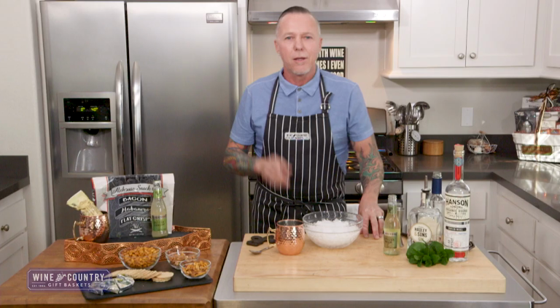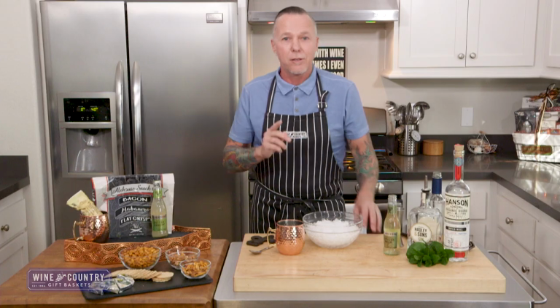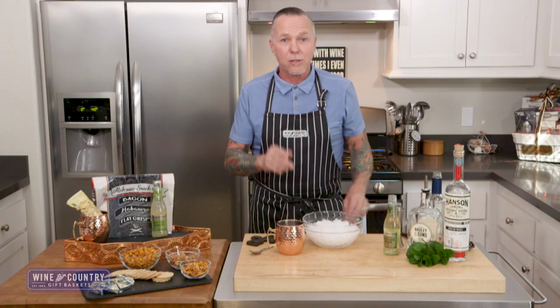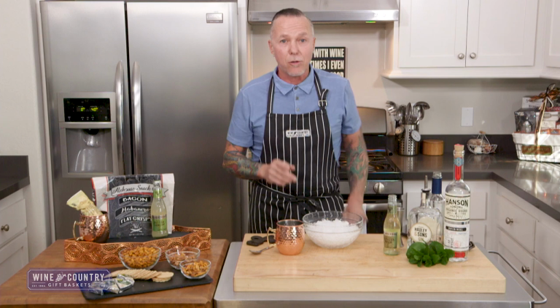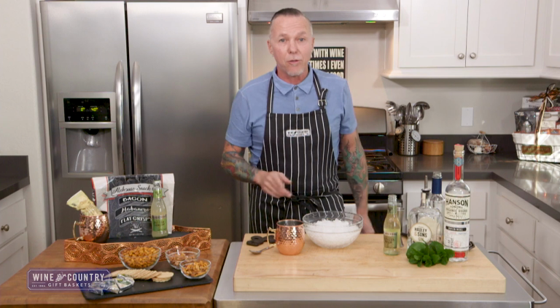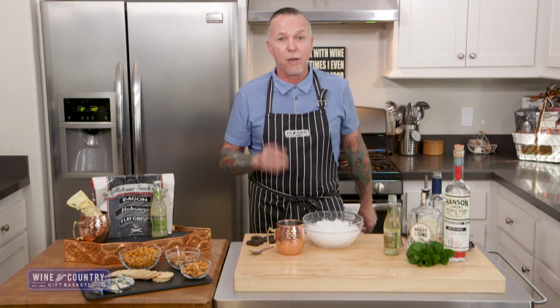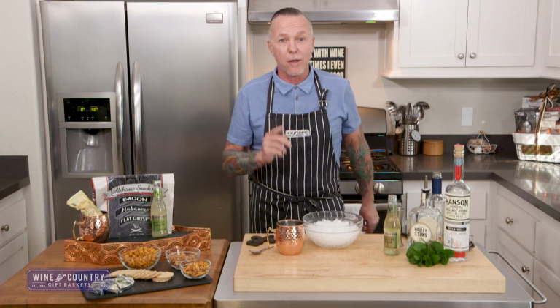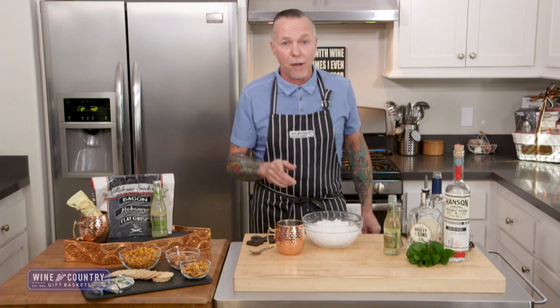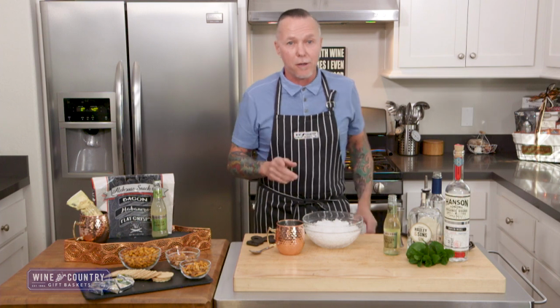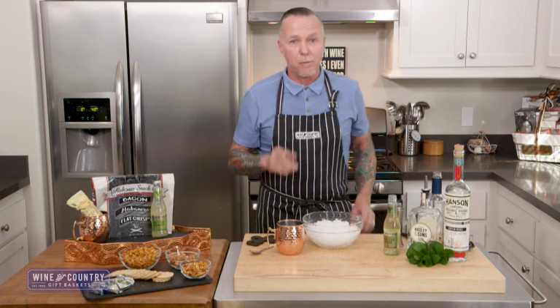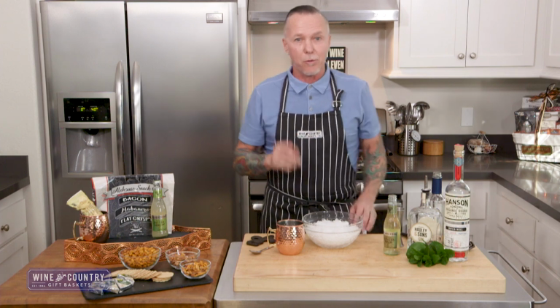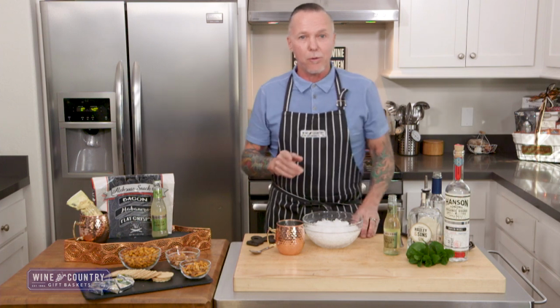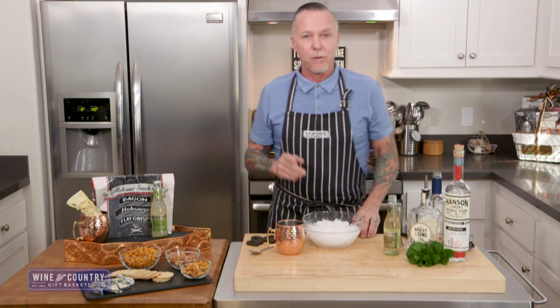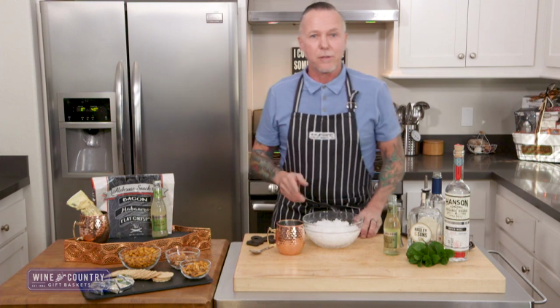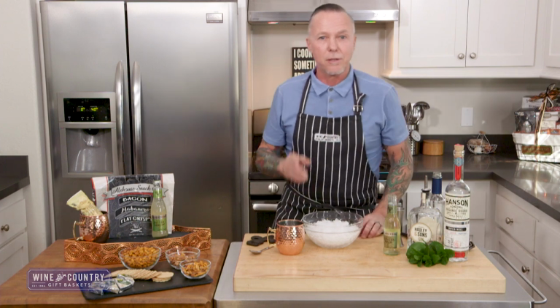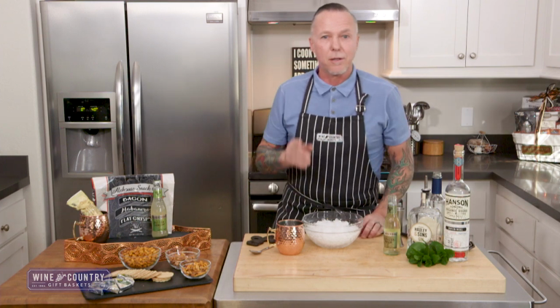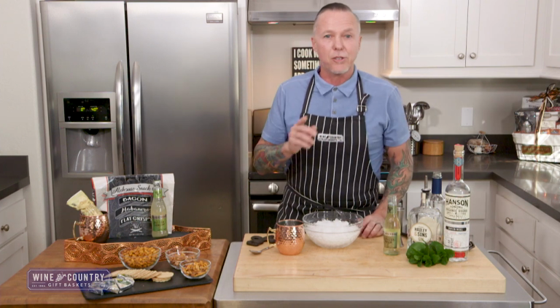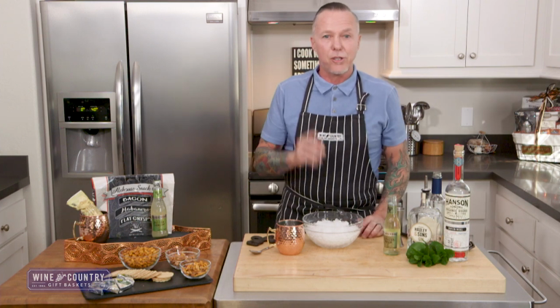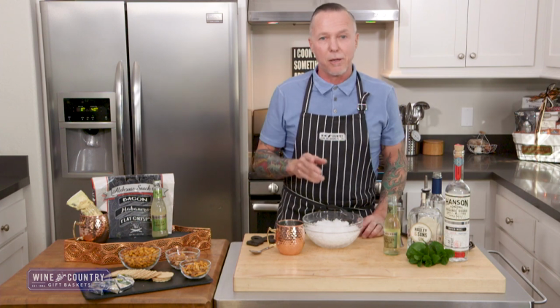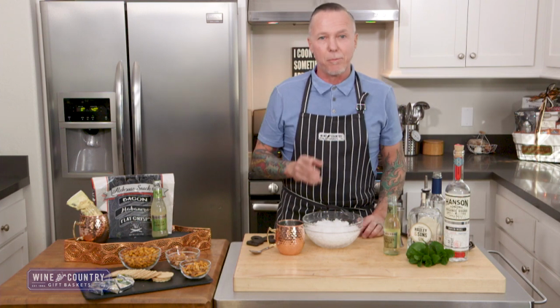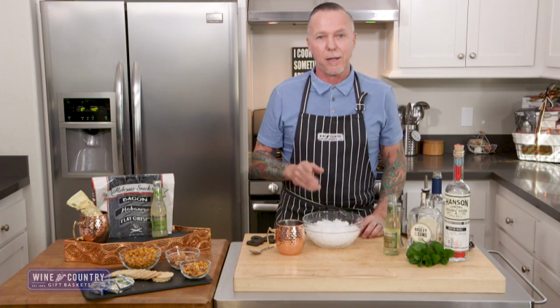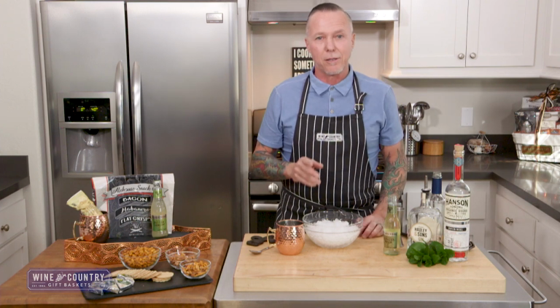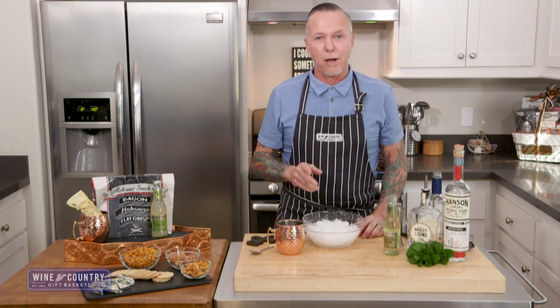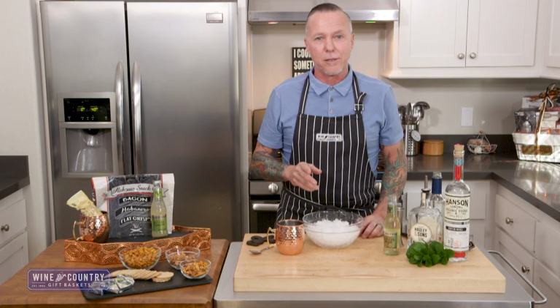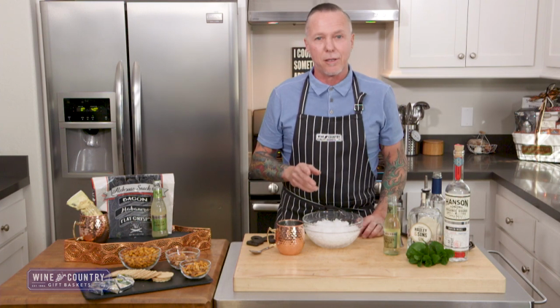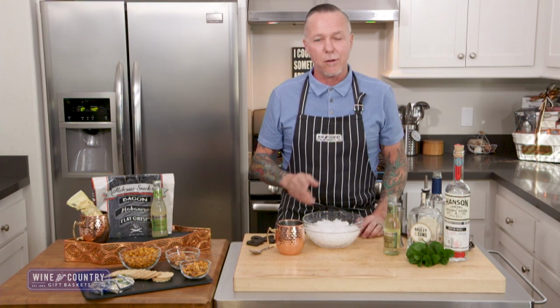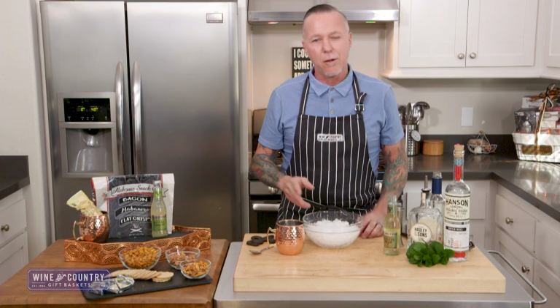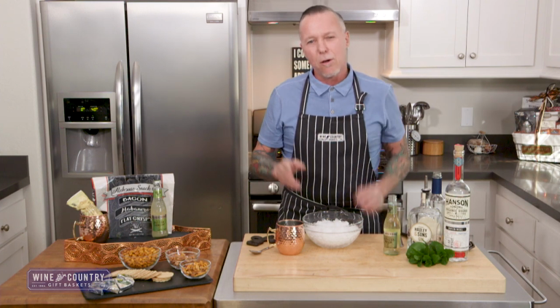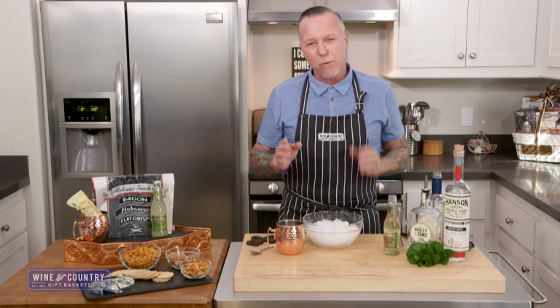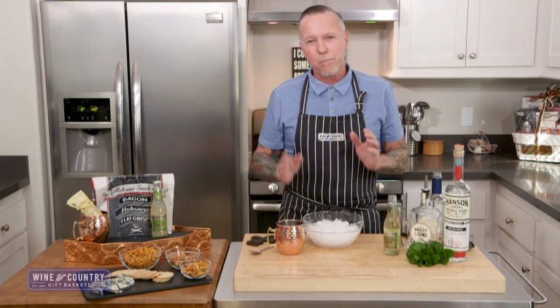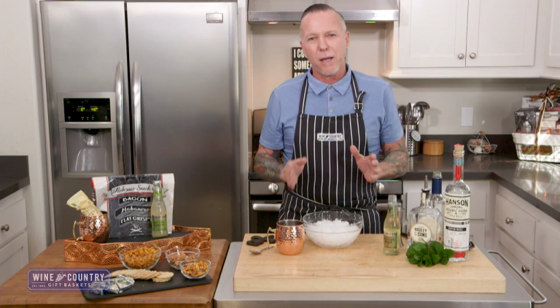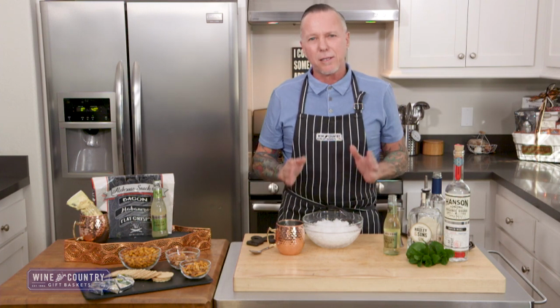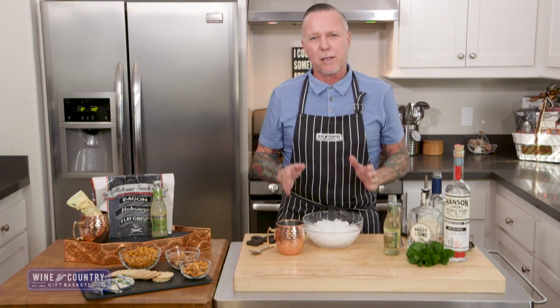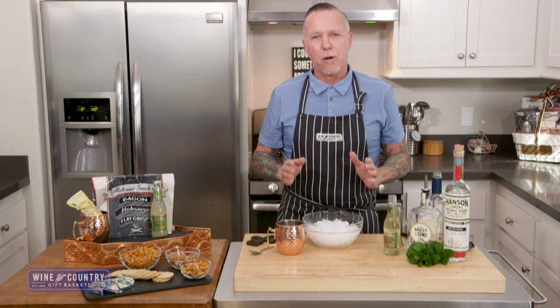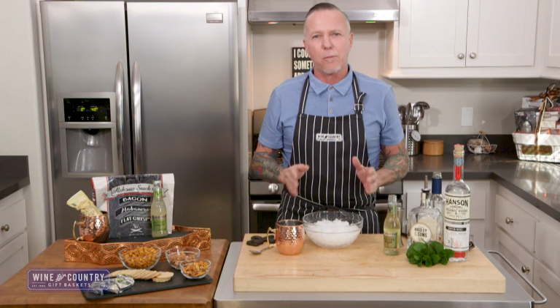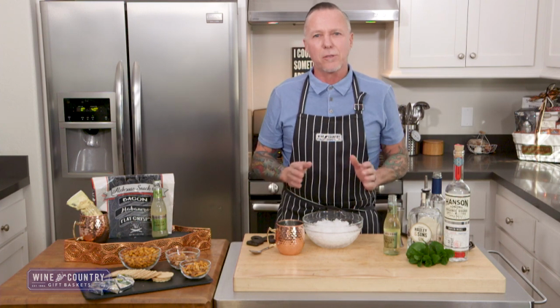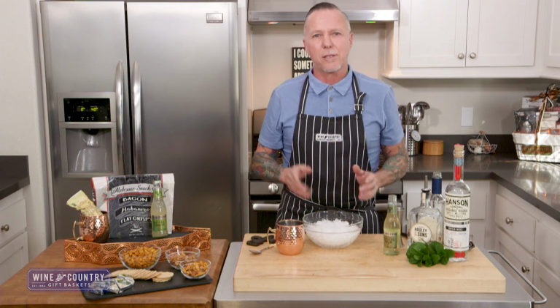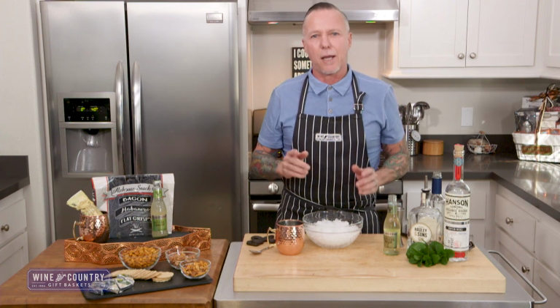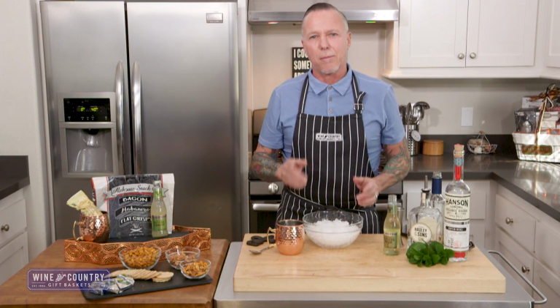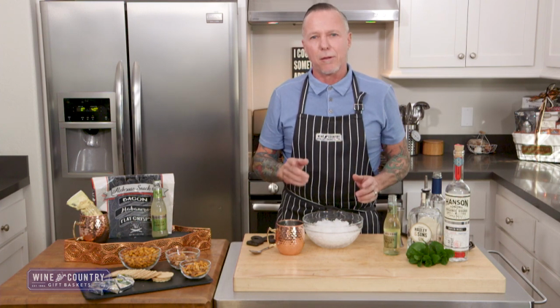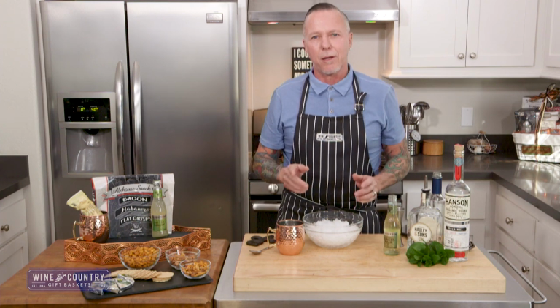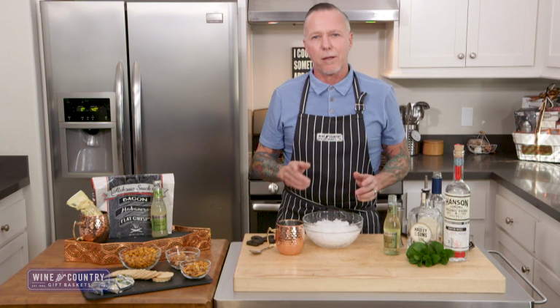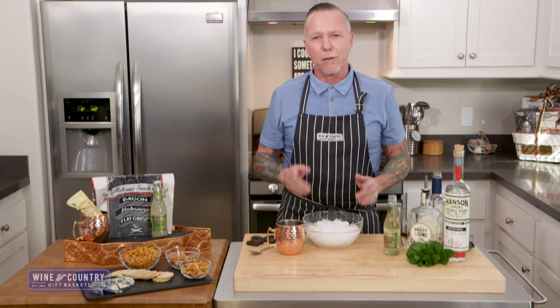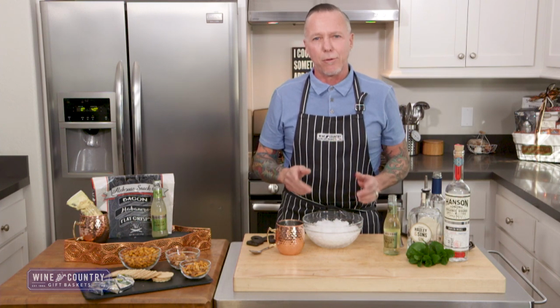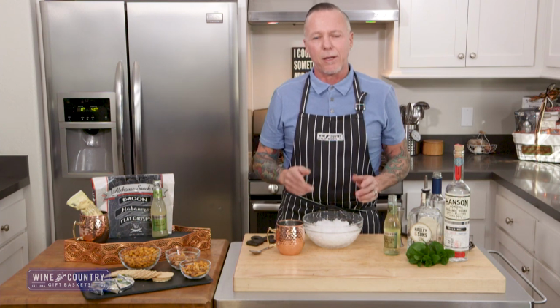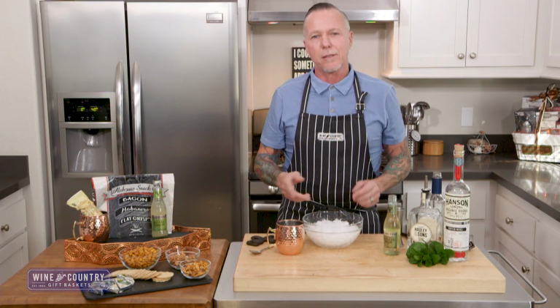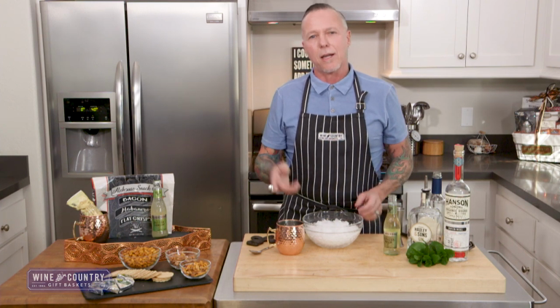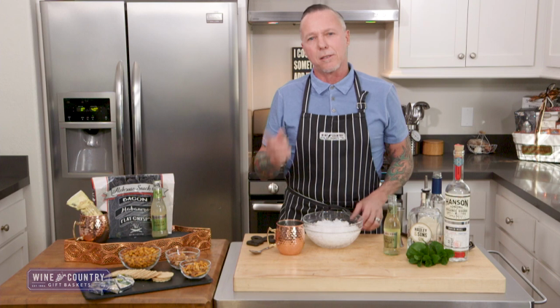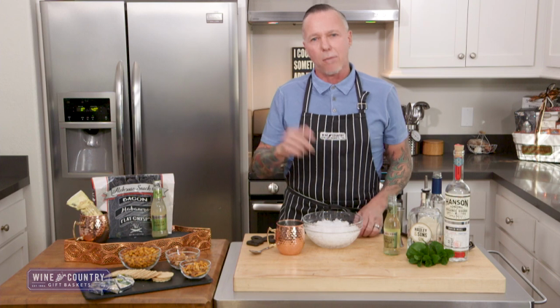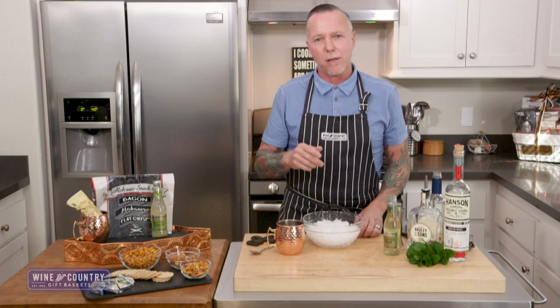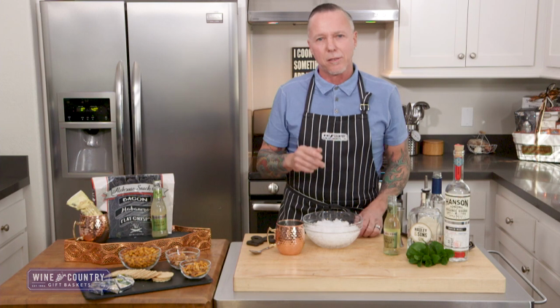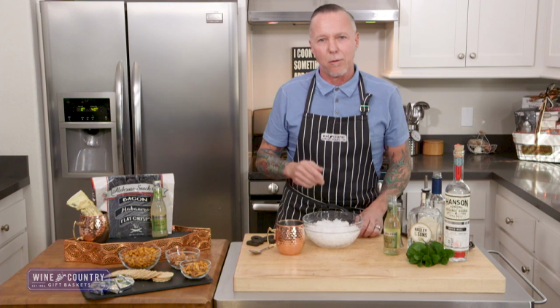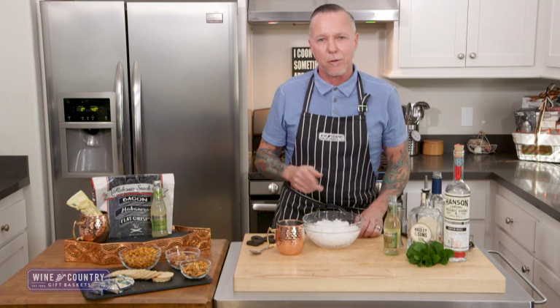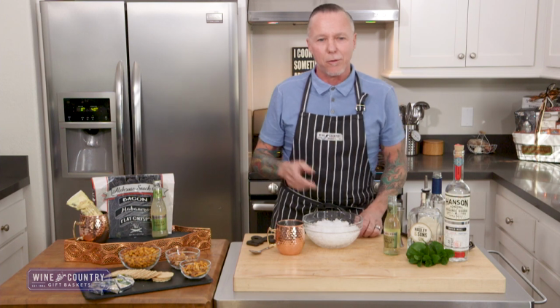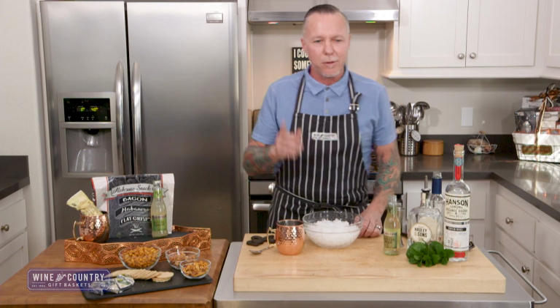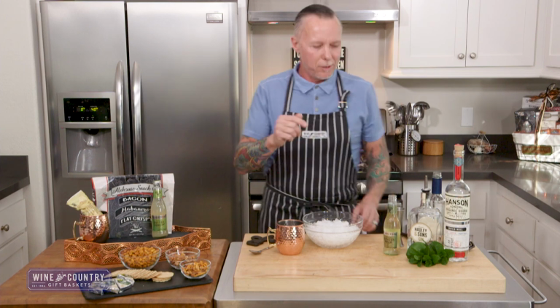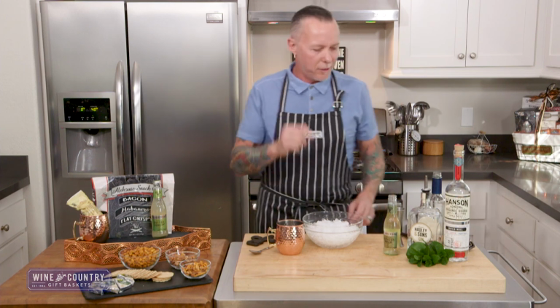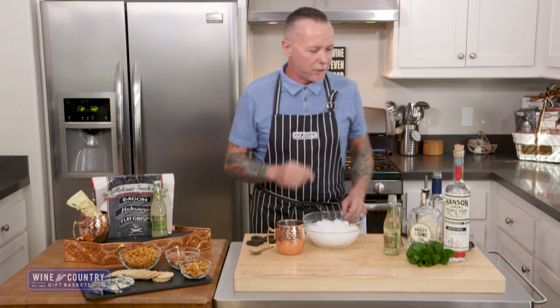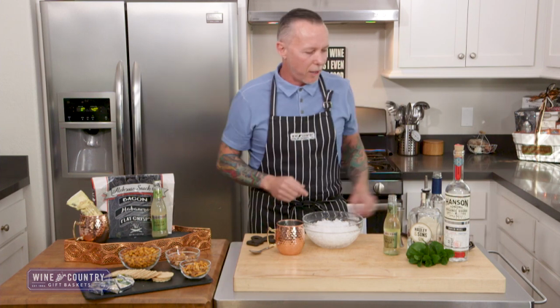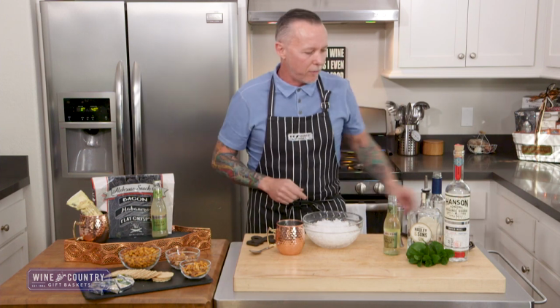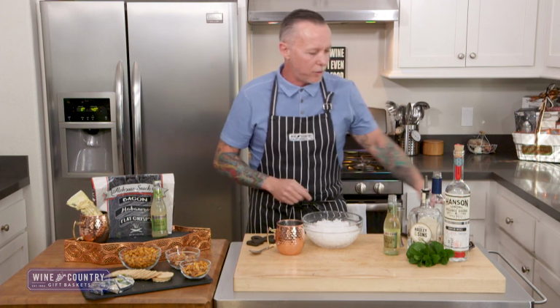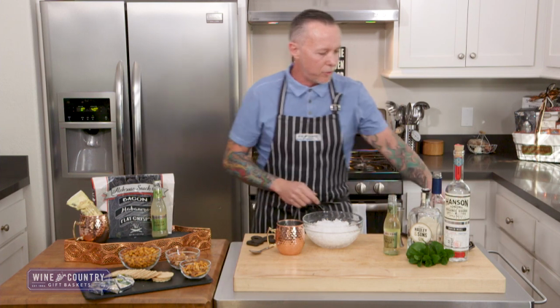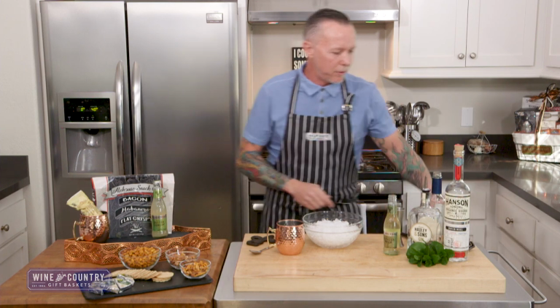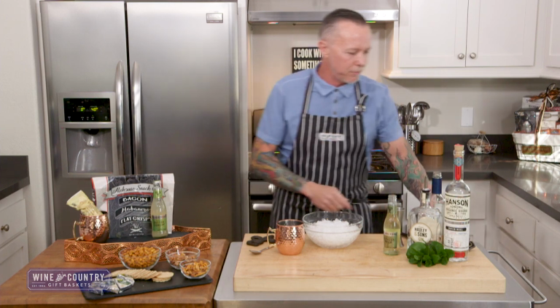This is called the London Mule. This is a gin-based cocktail with basically almost the same ingredients as the Moscow Mule. Let's dive into it.